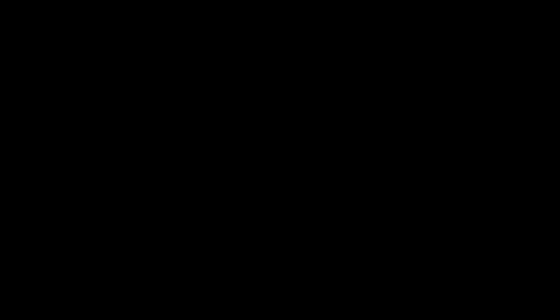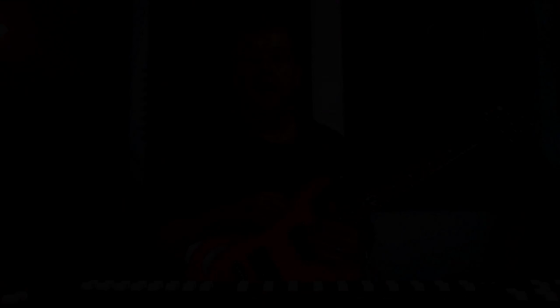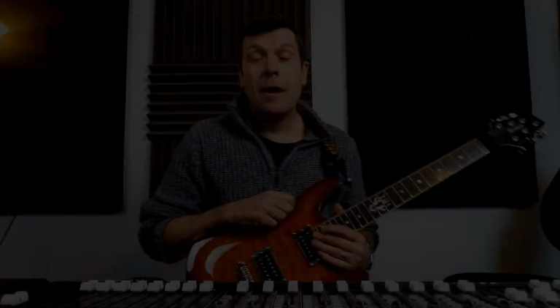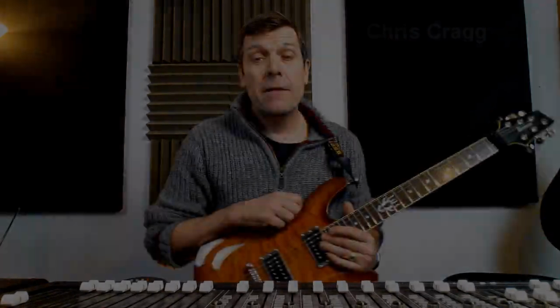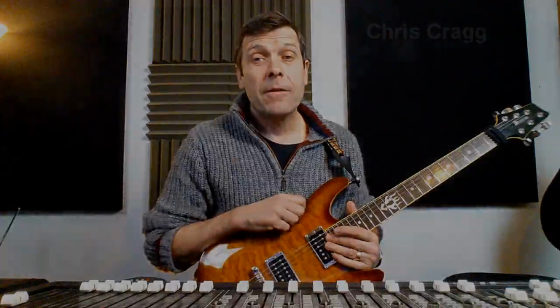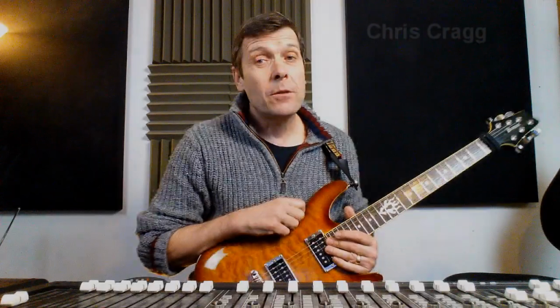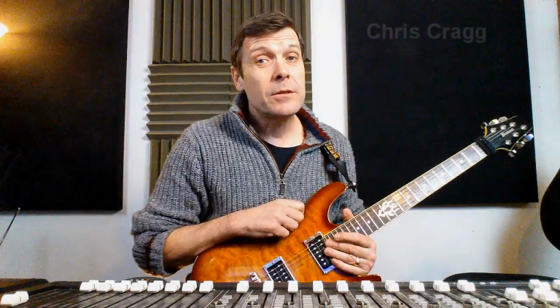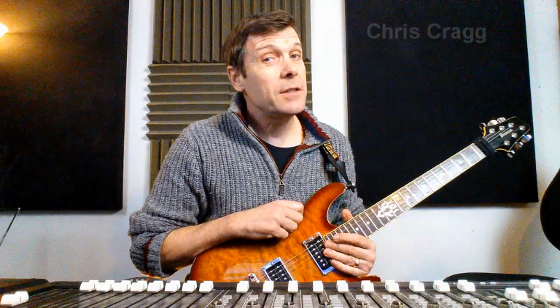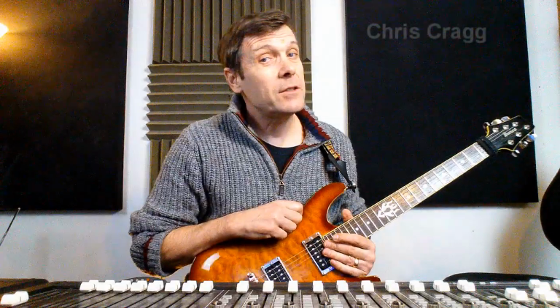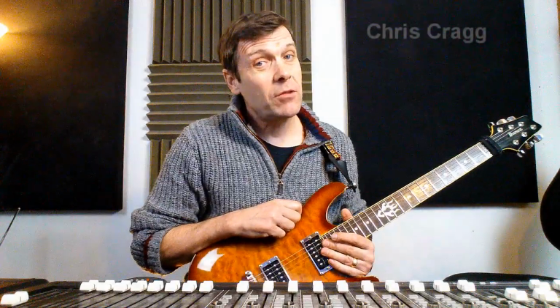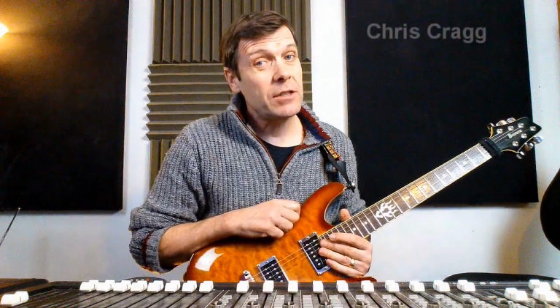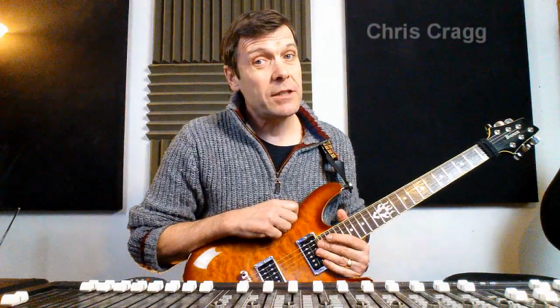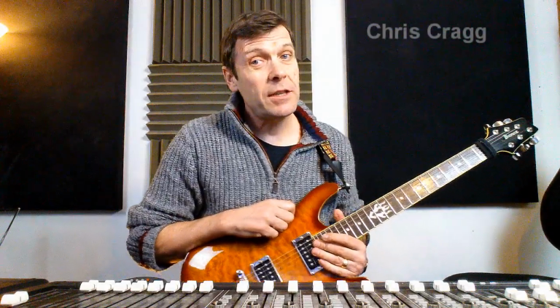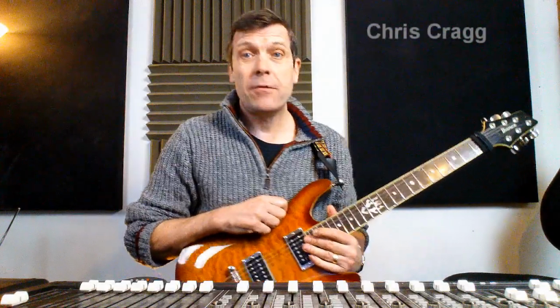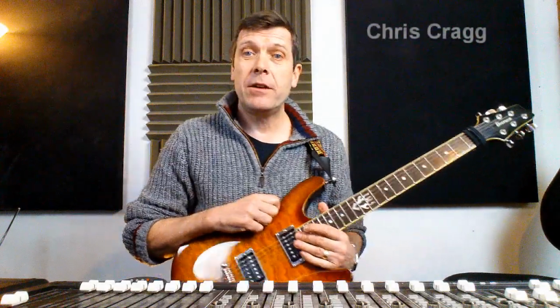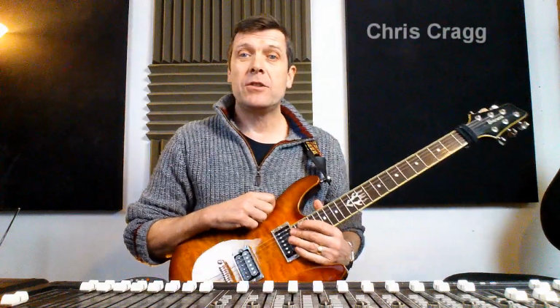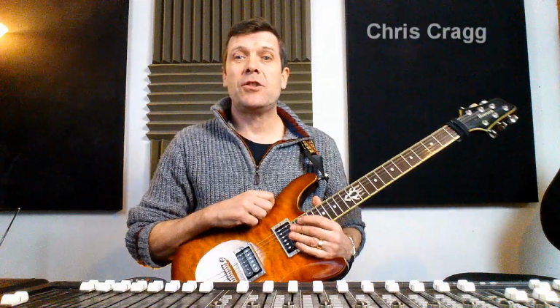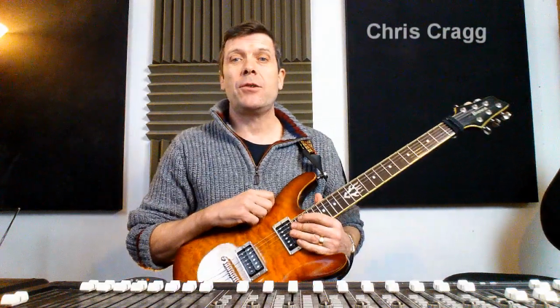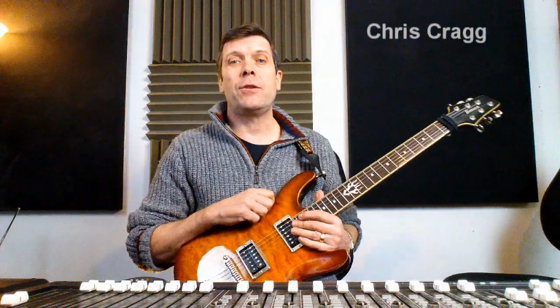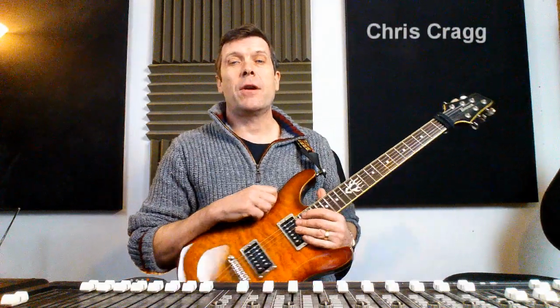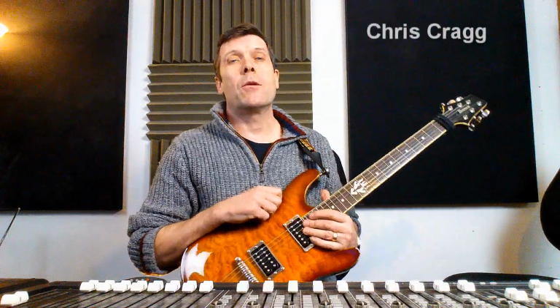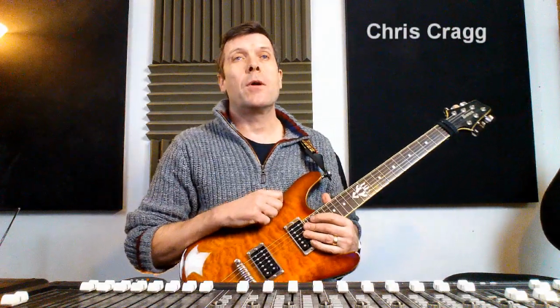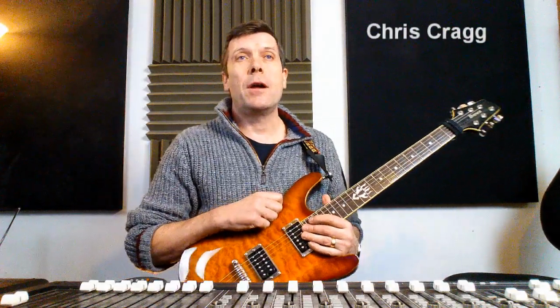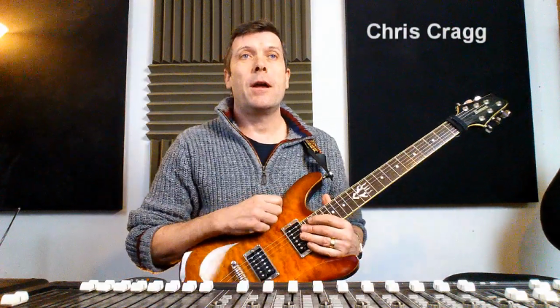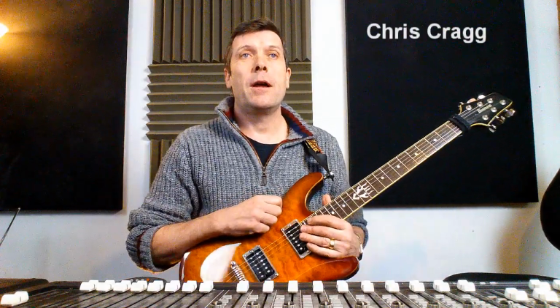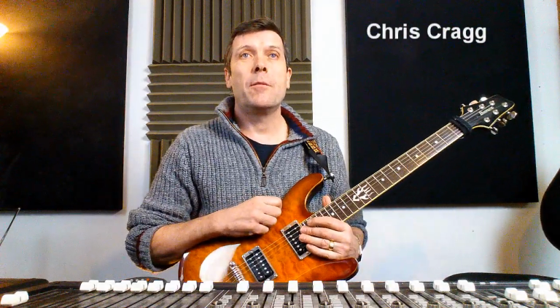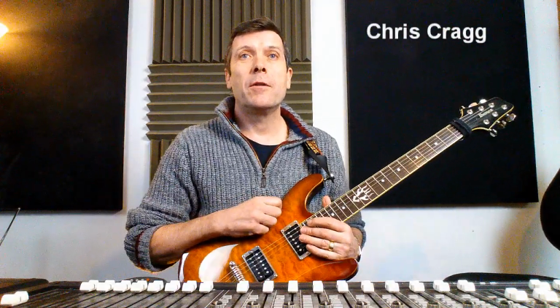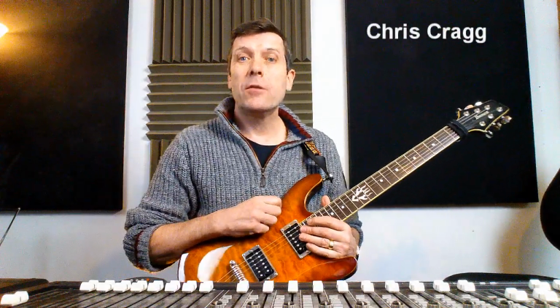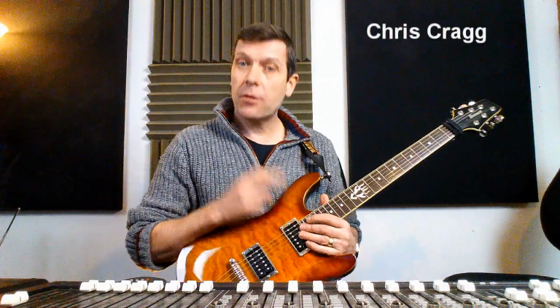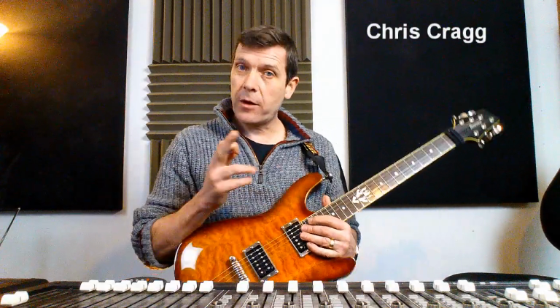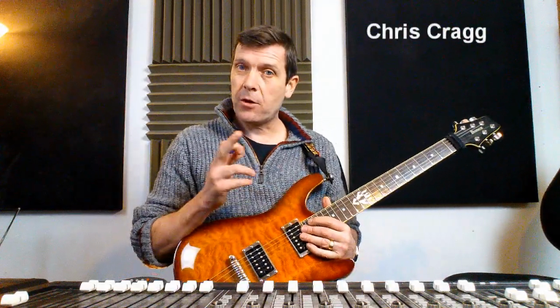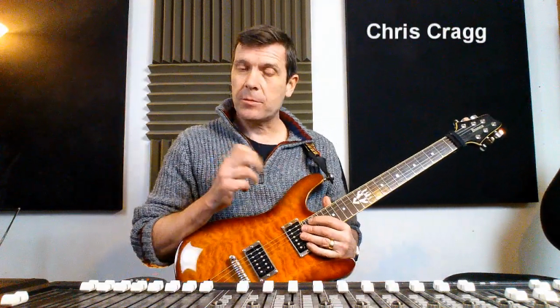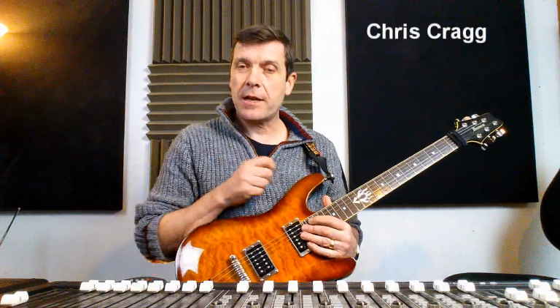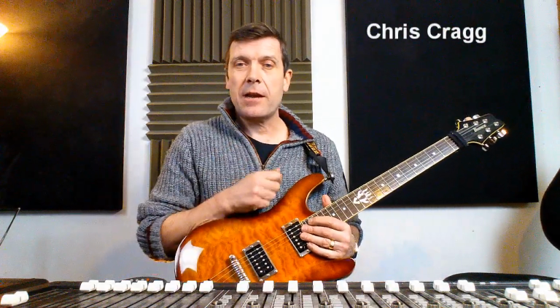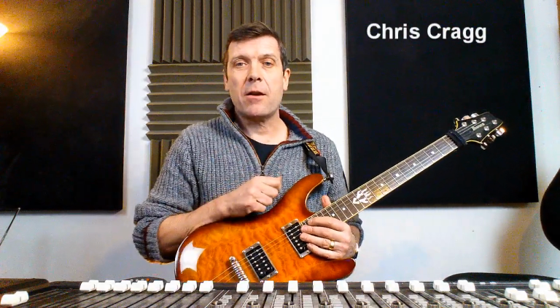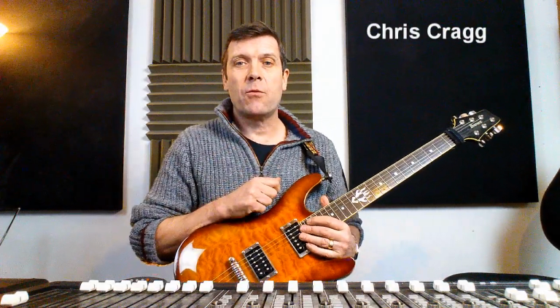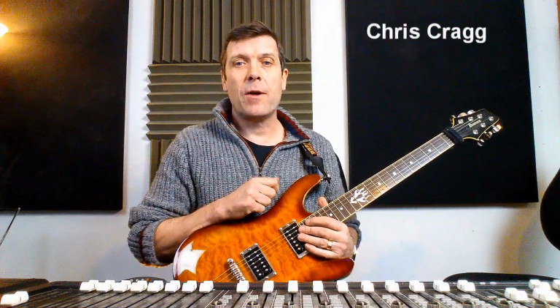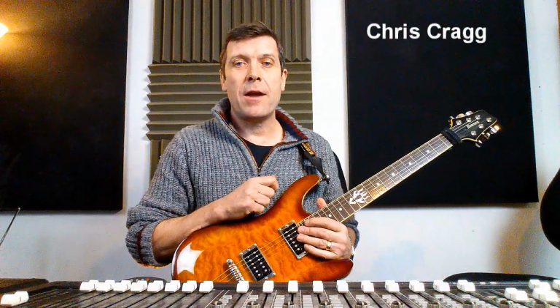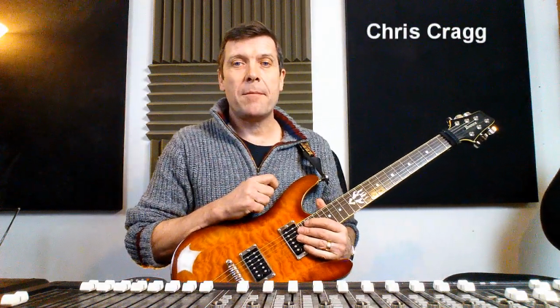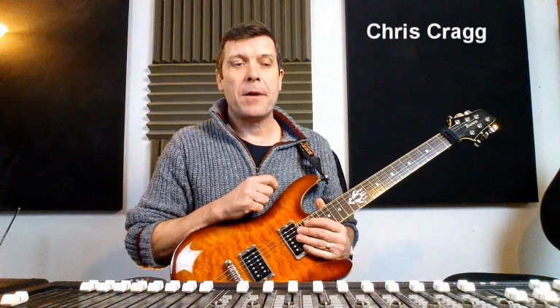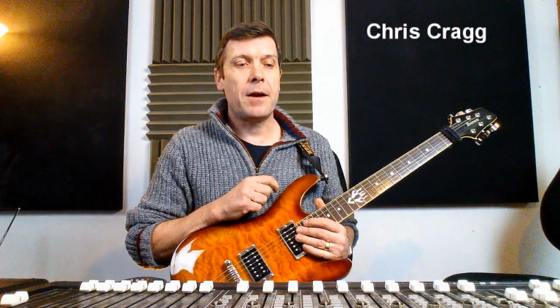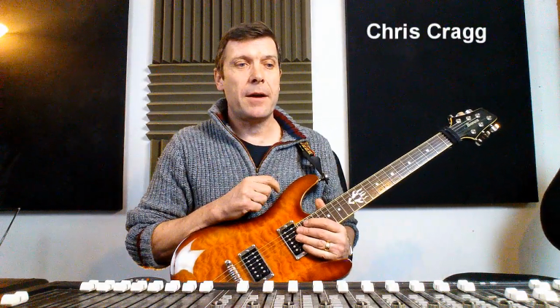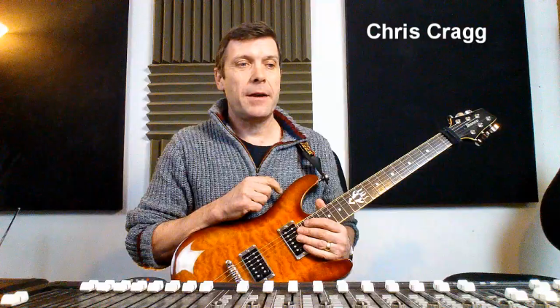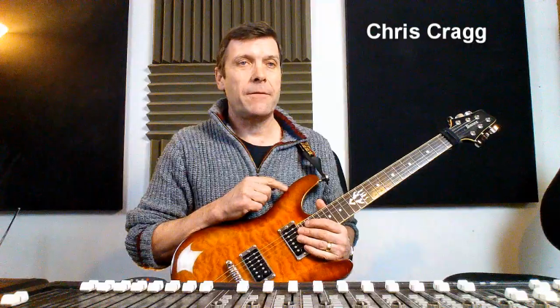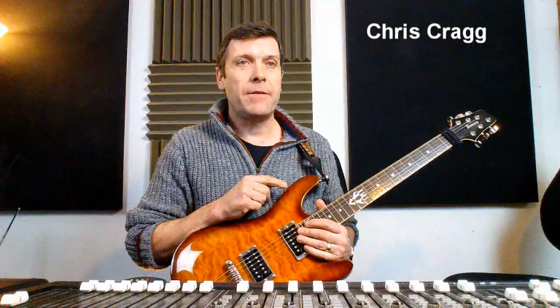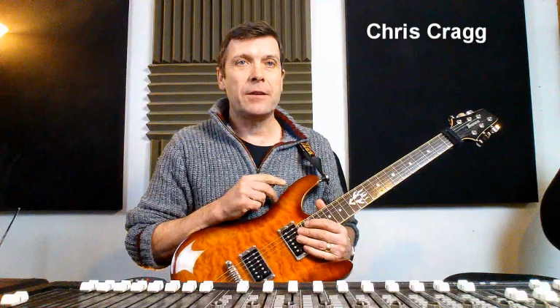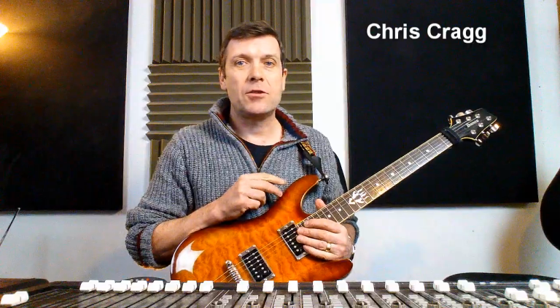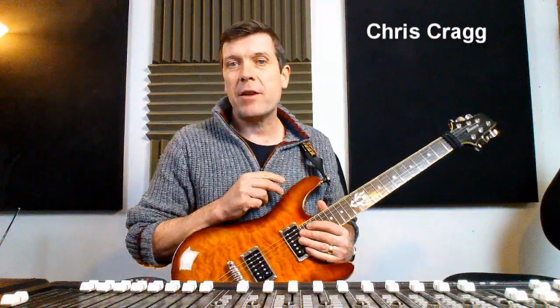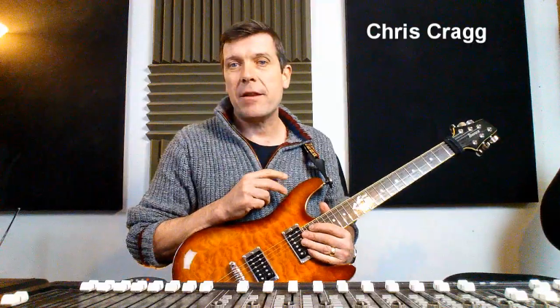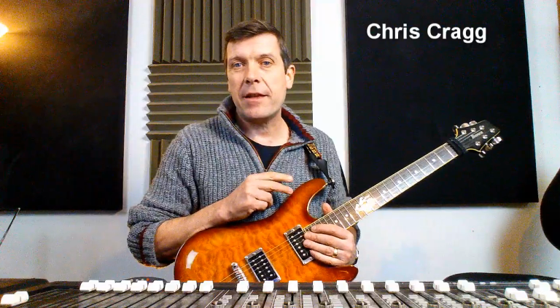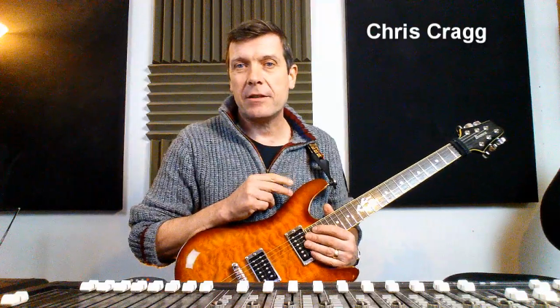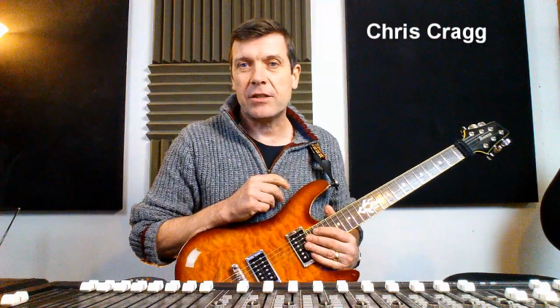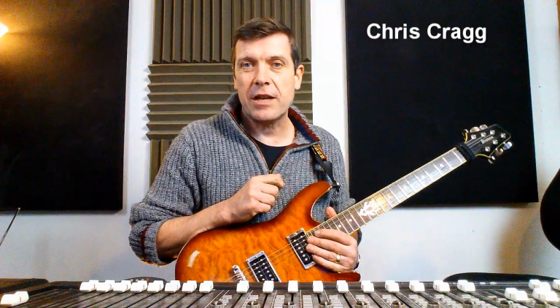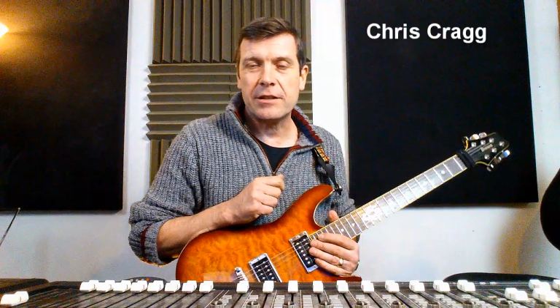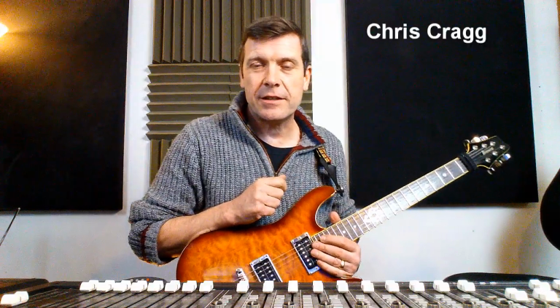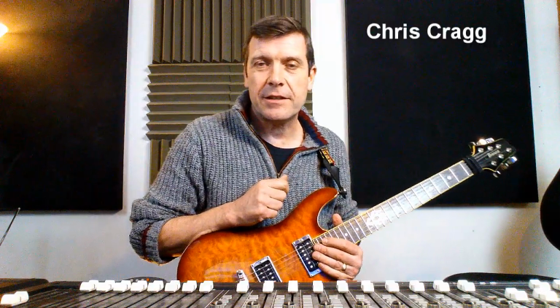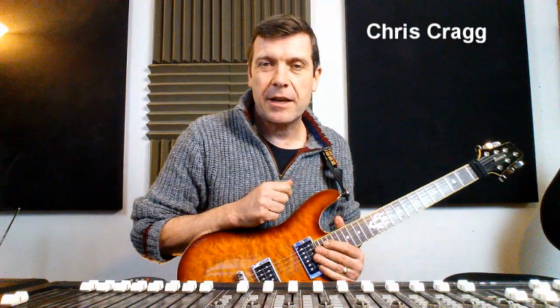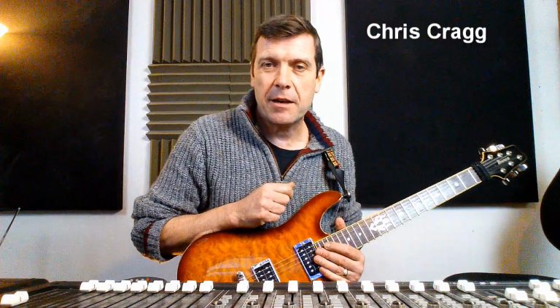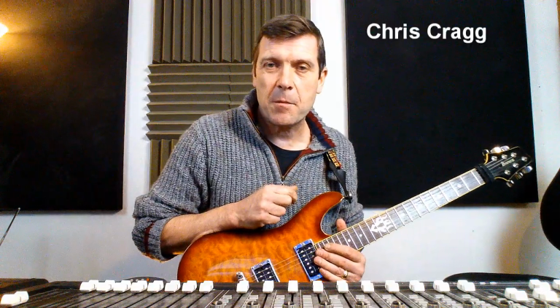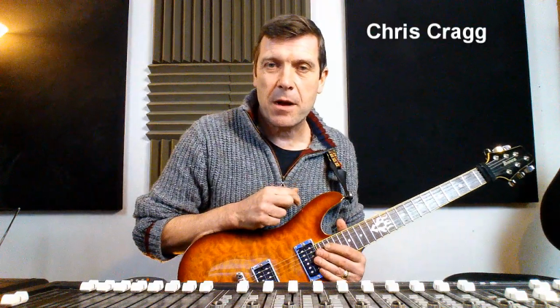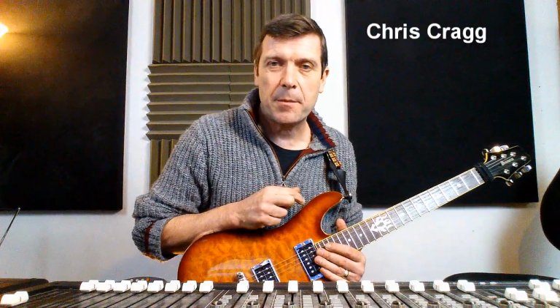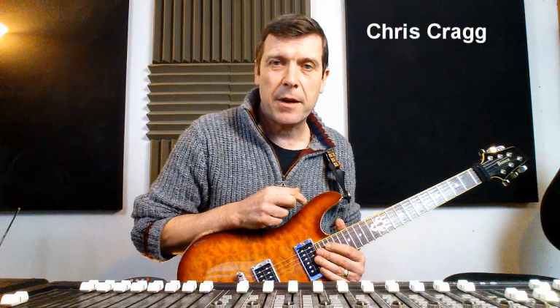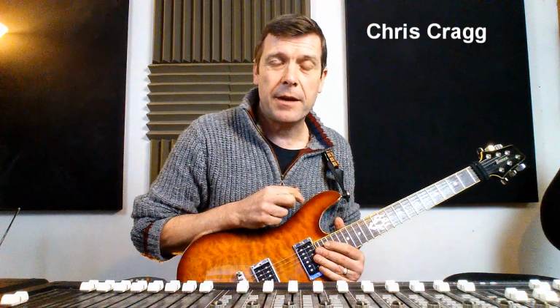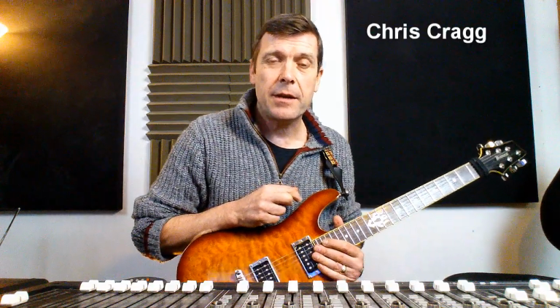Hi folks, it's Chris in Arena Studio with another quick update of where my finger strength exercises are taking my playing.